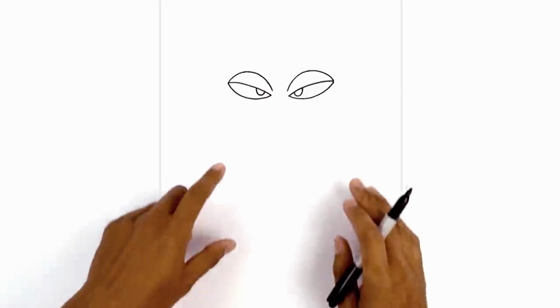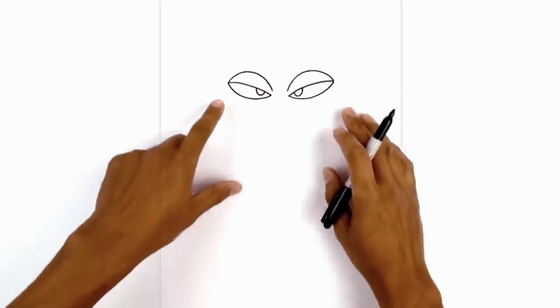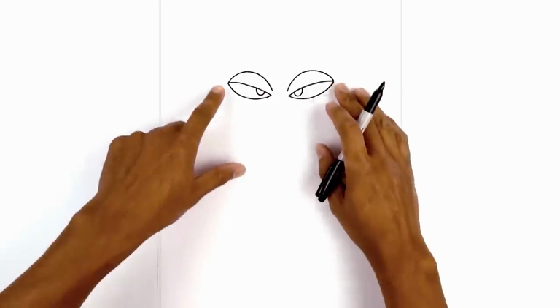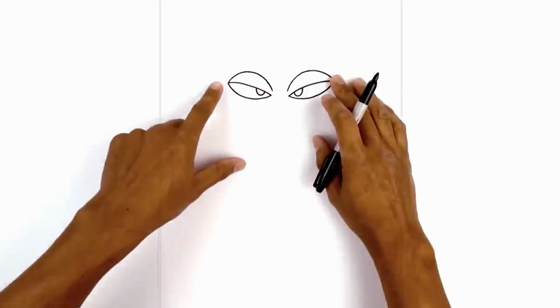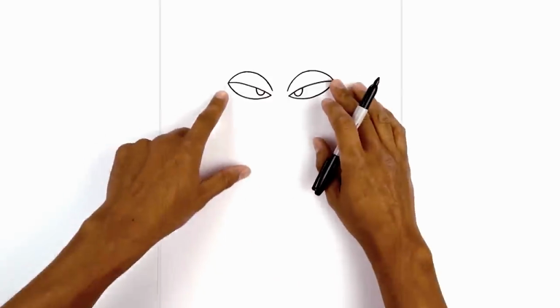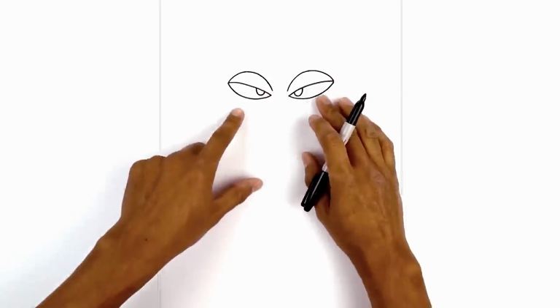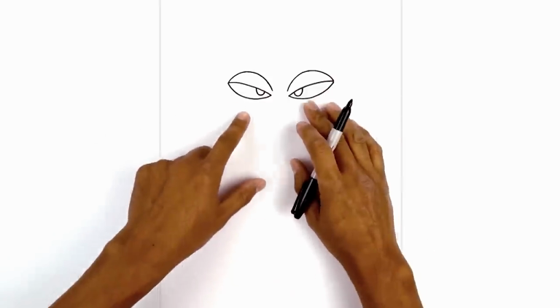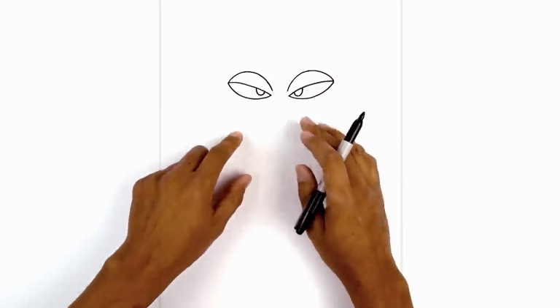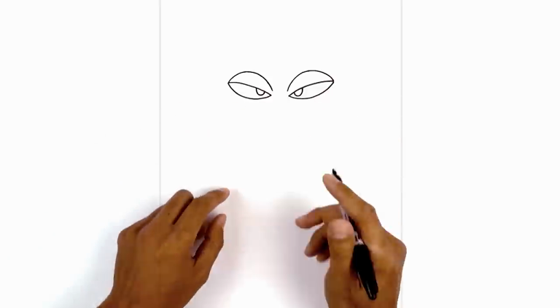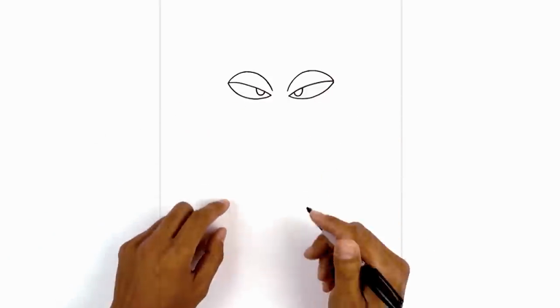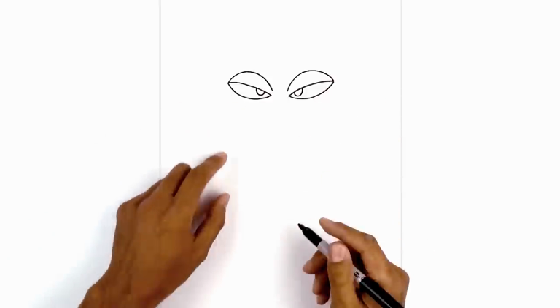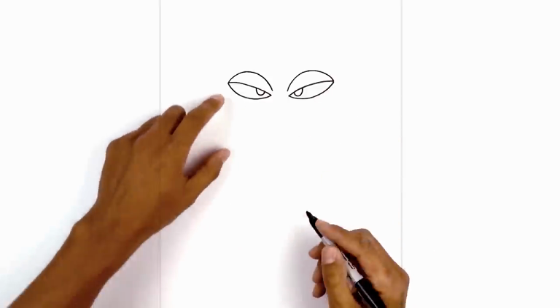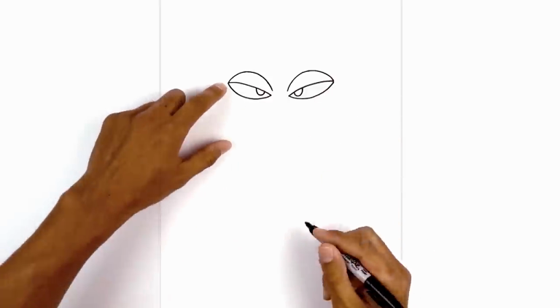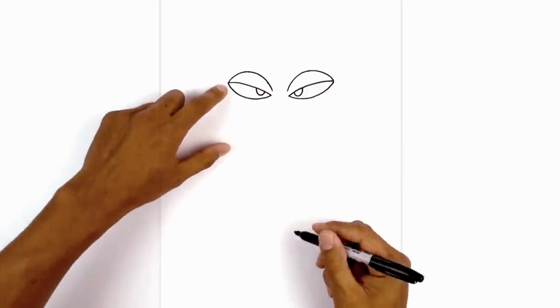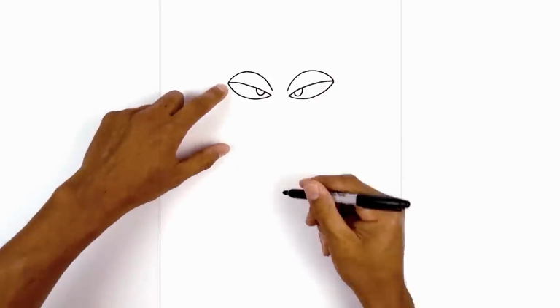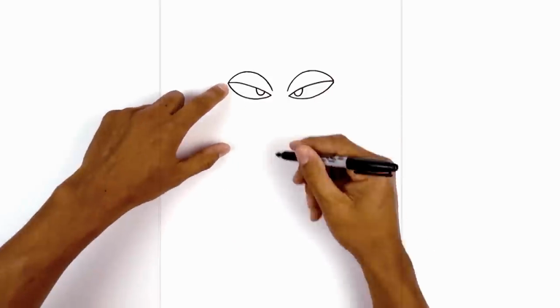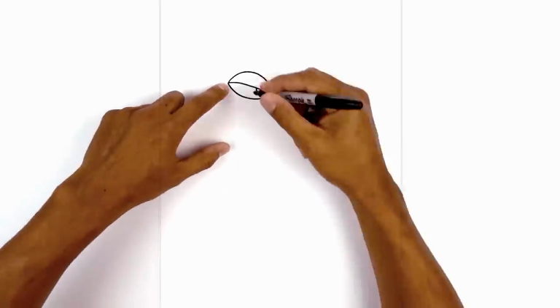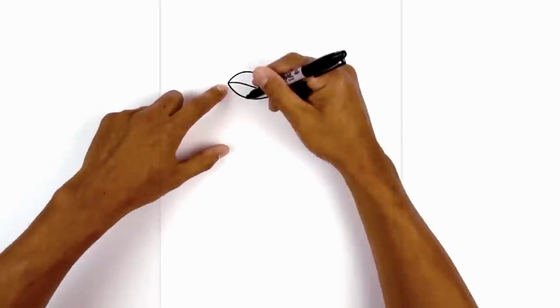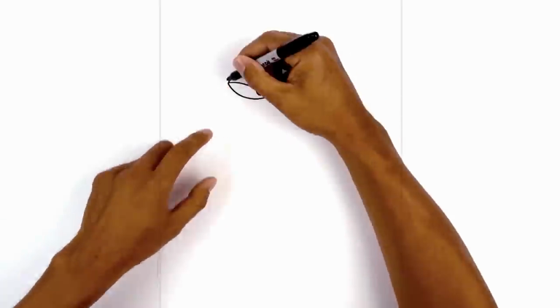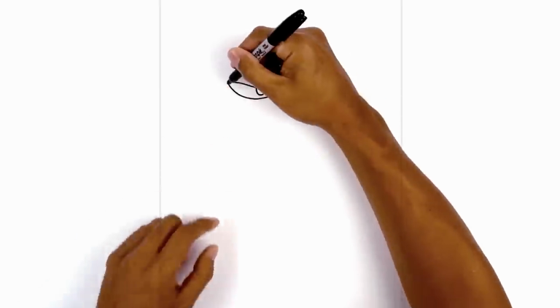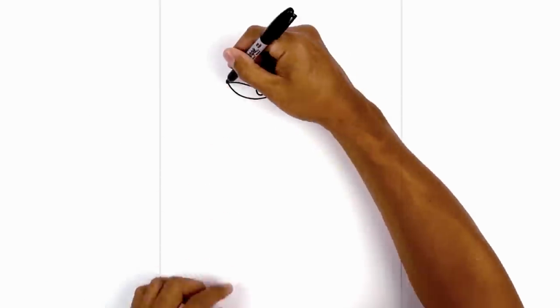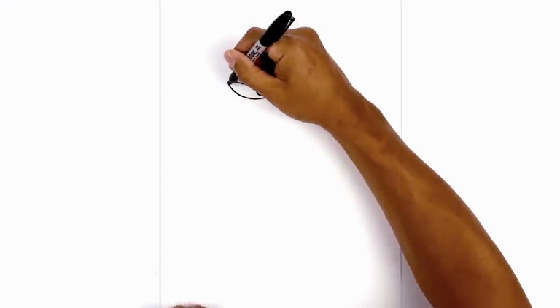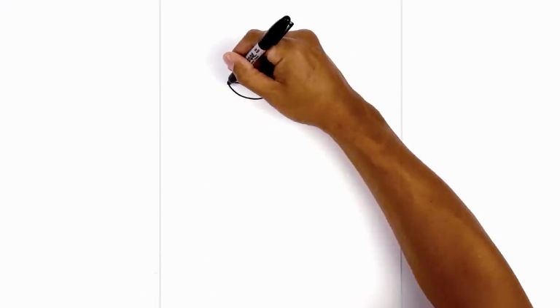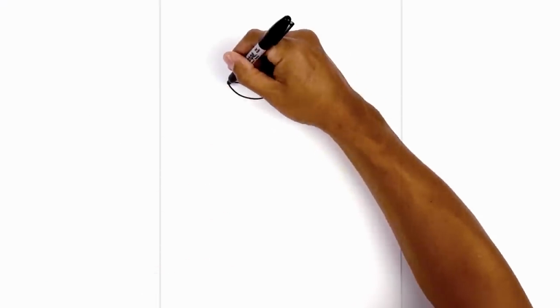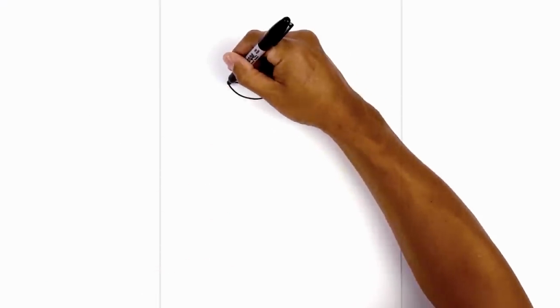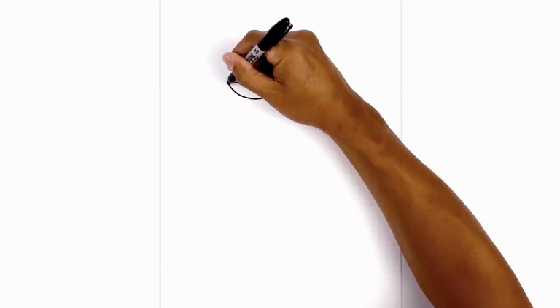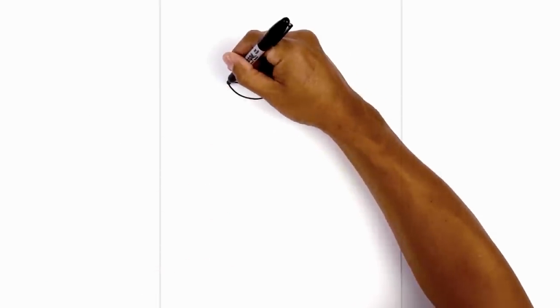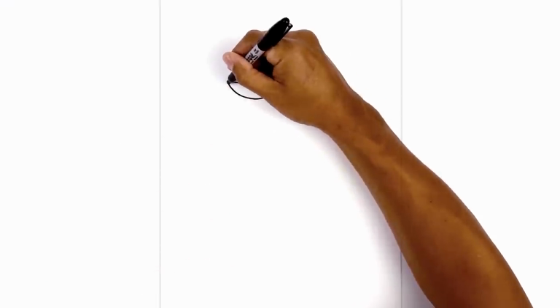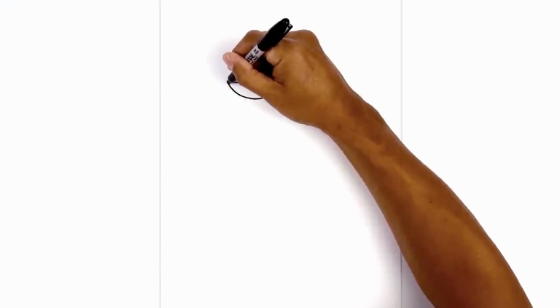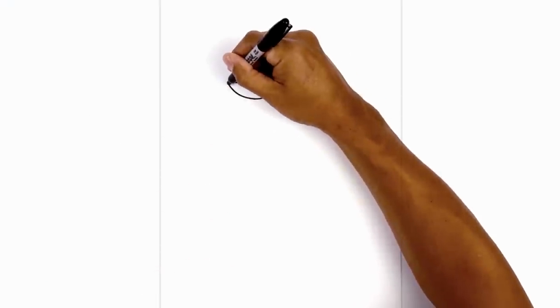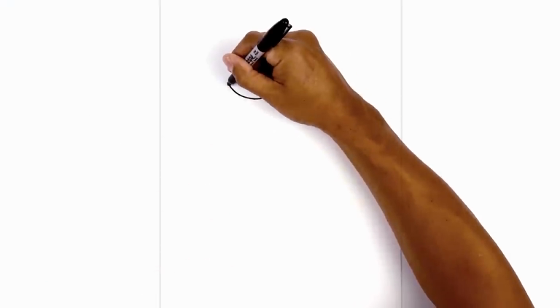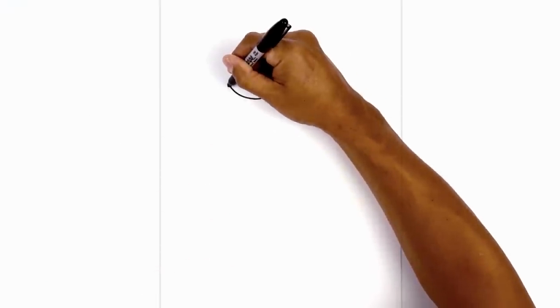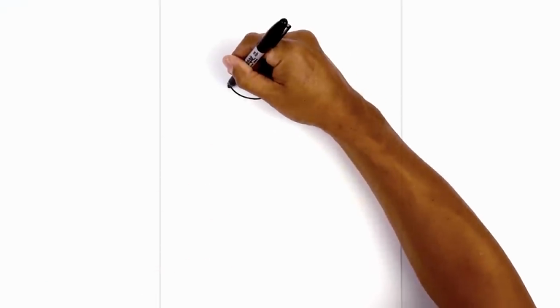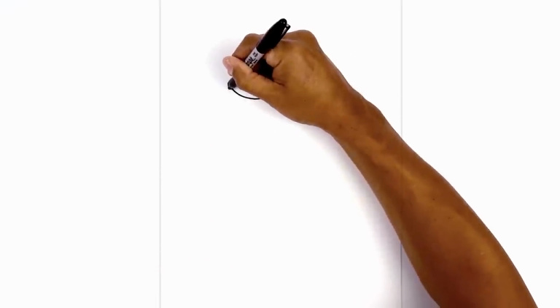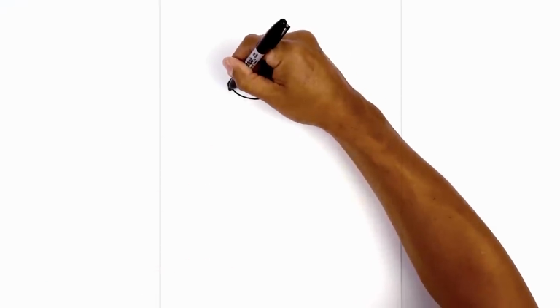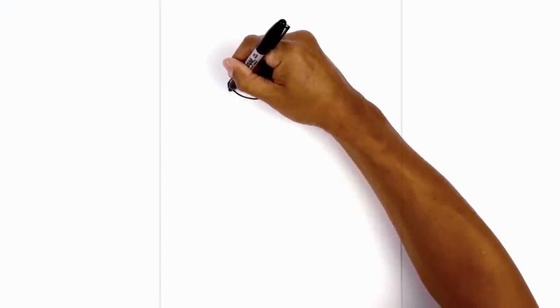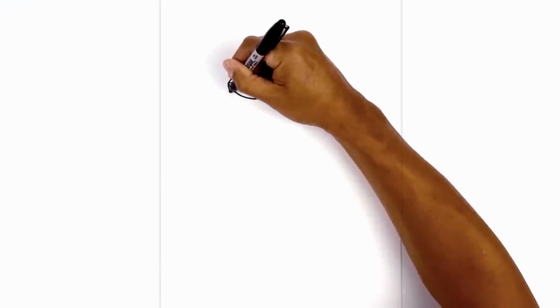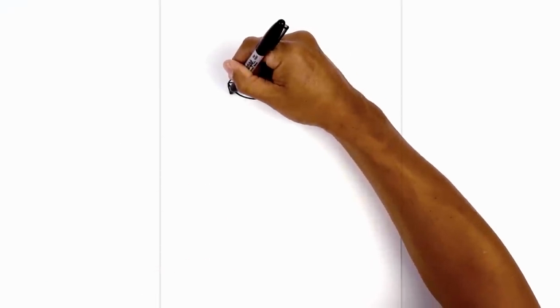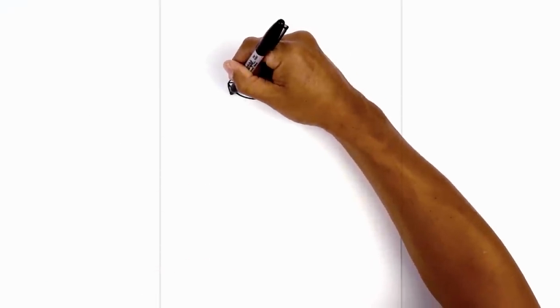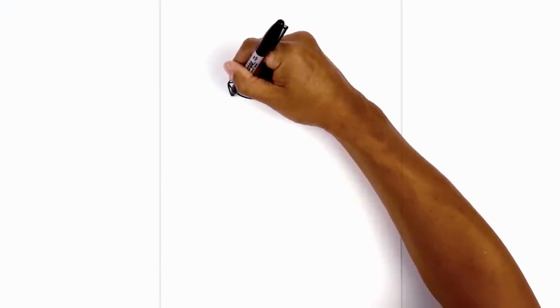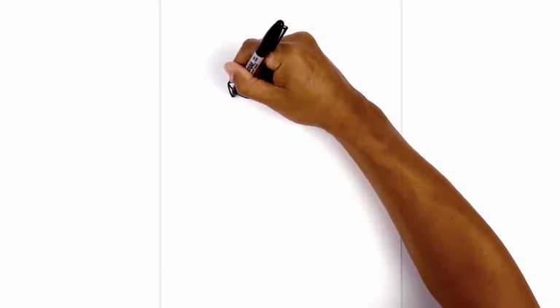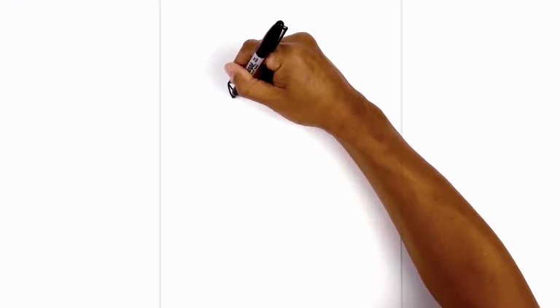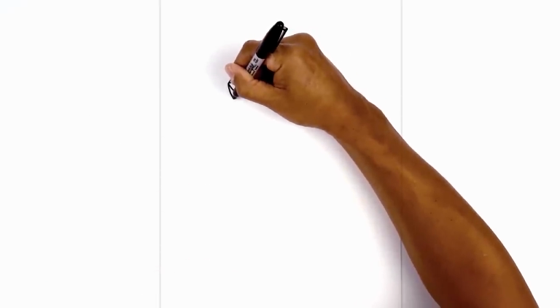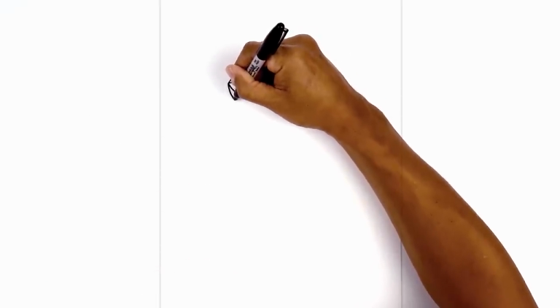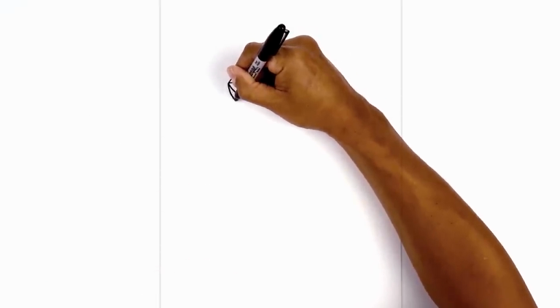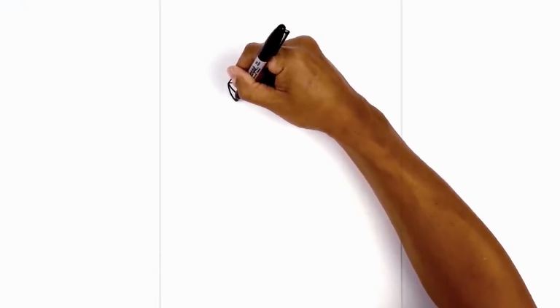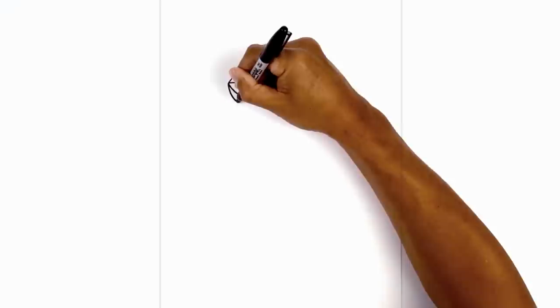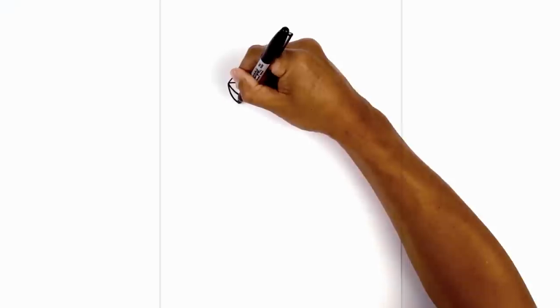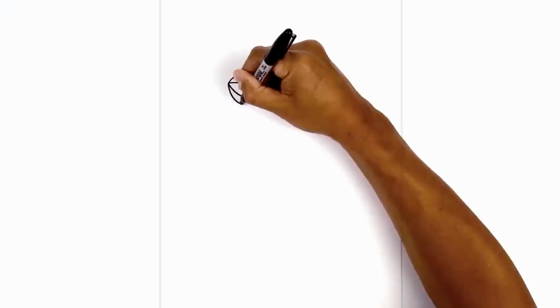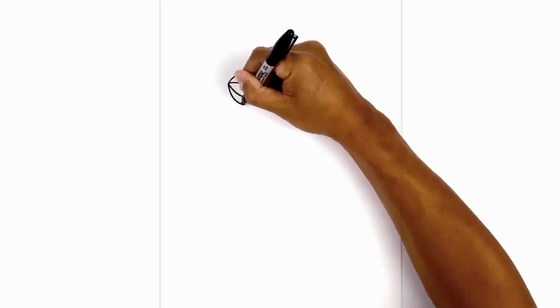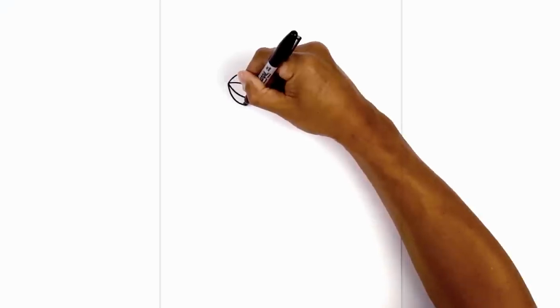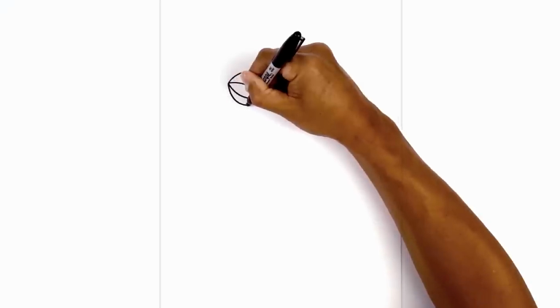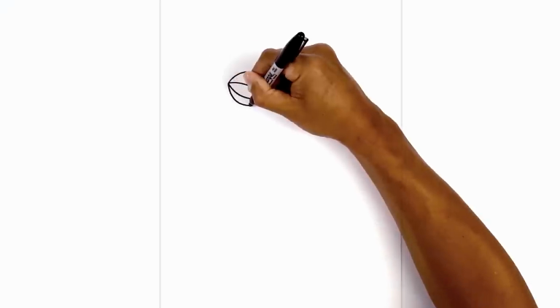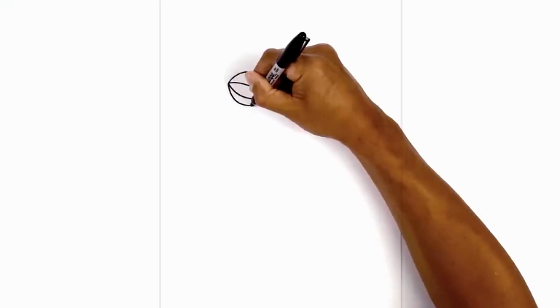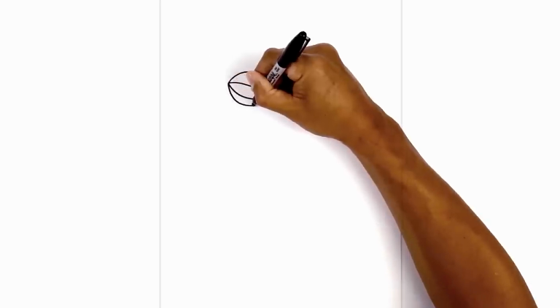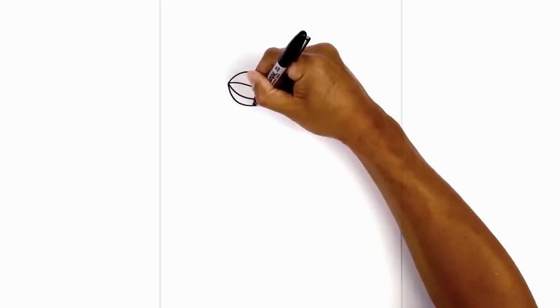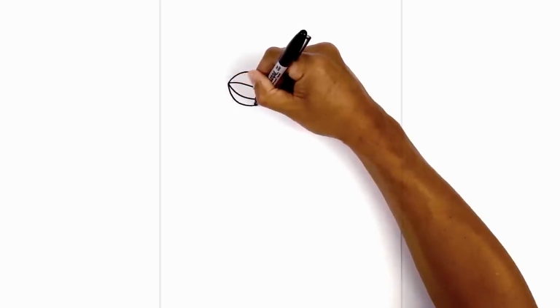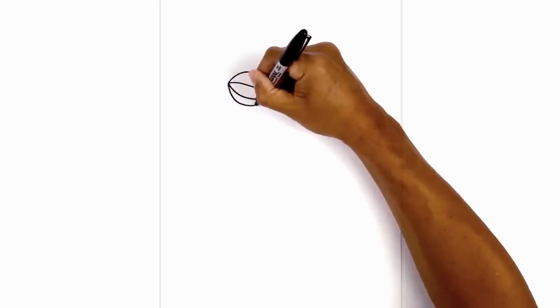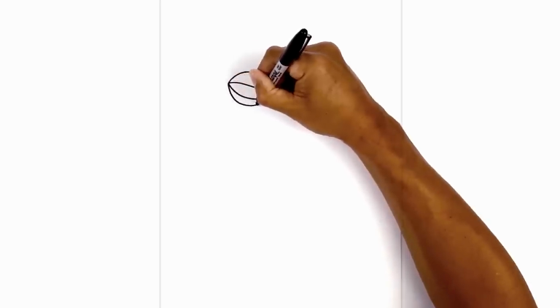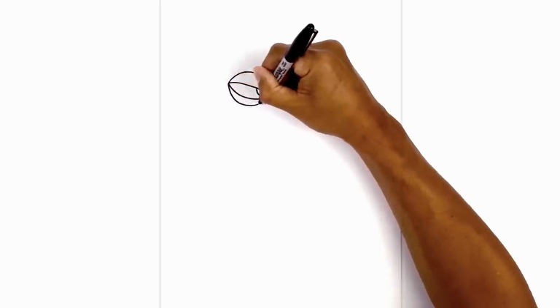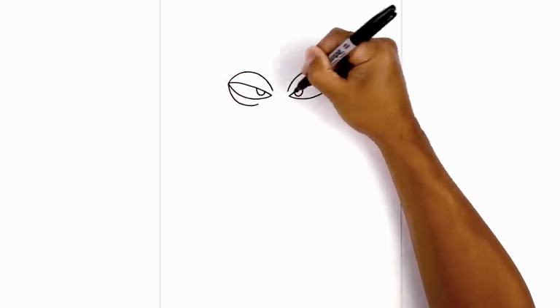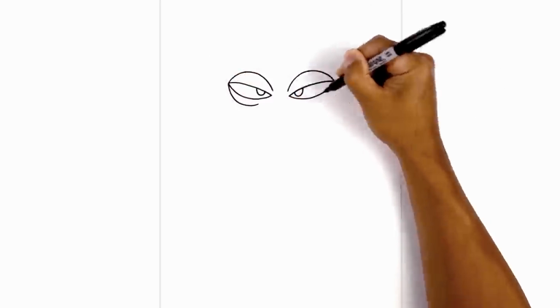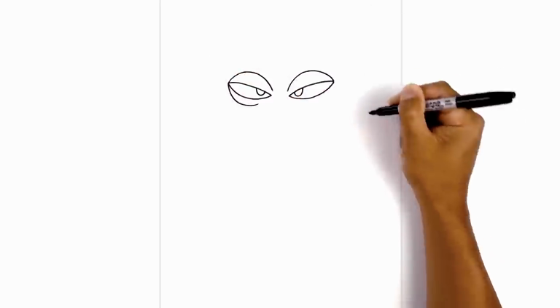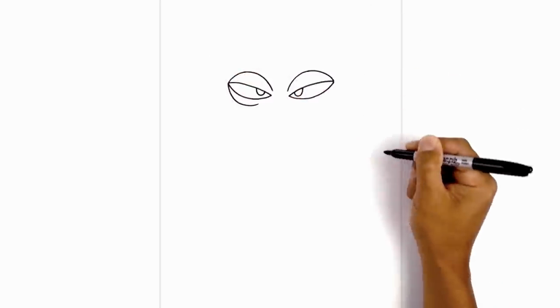Now let's draw on the lower eyelid. Starting from the outside corner again, curve down, then pull that up and in.